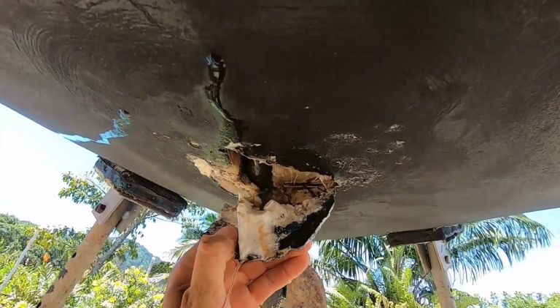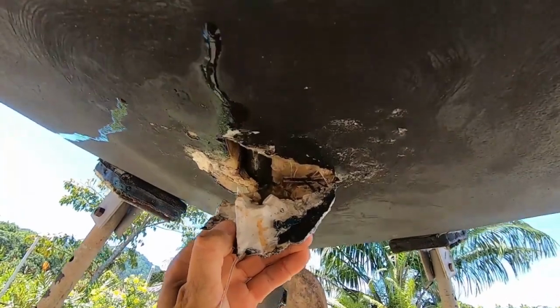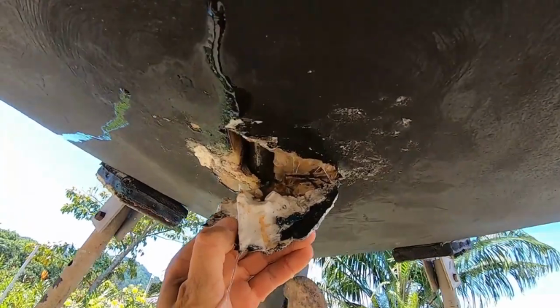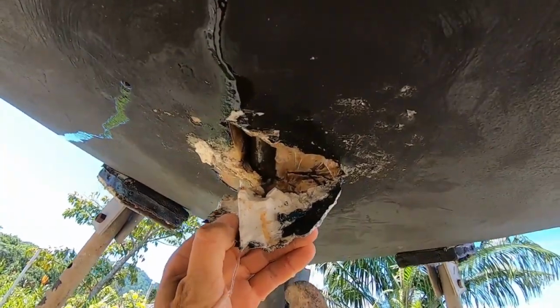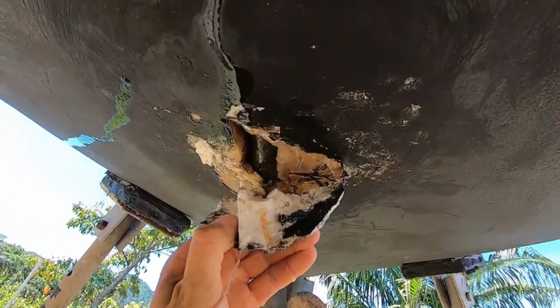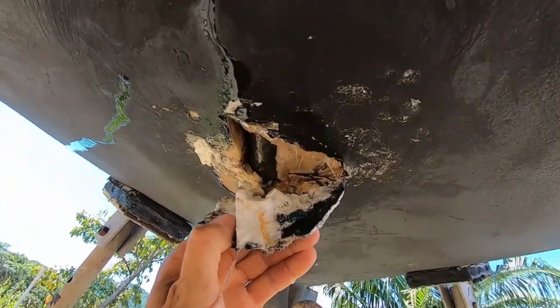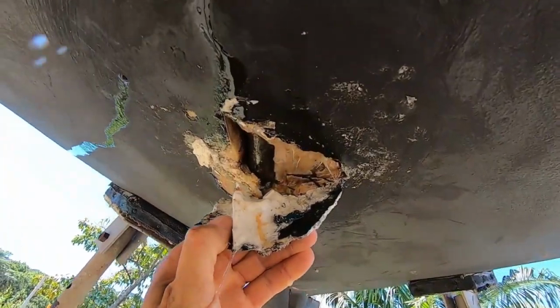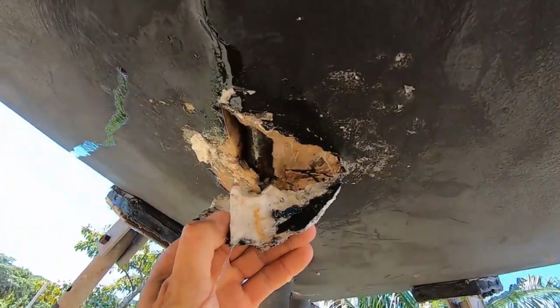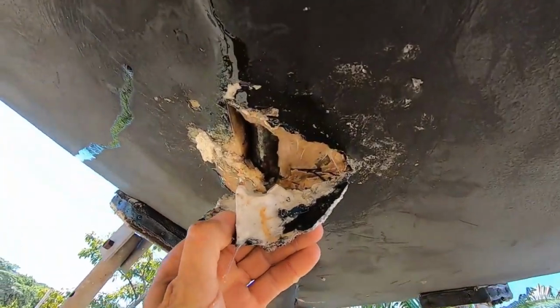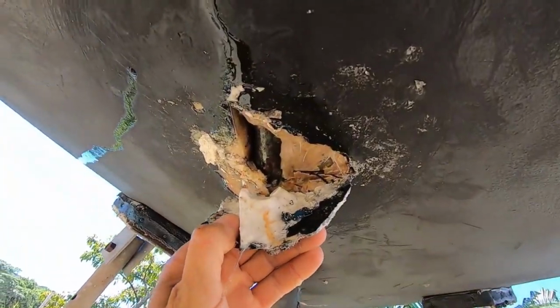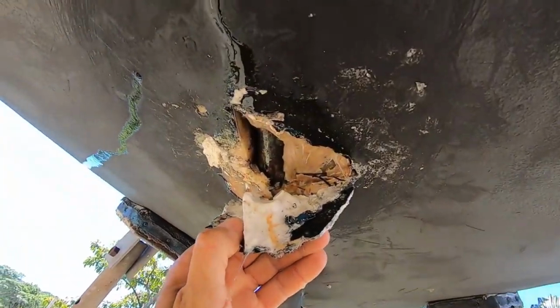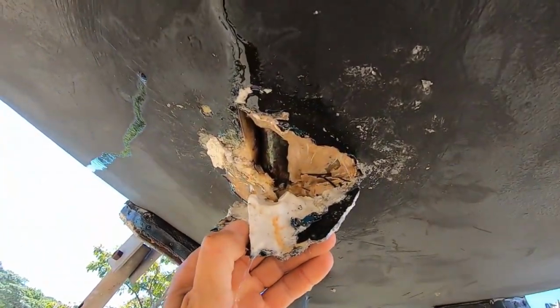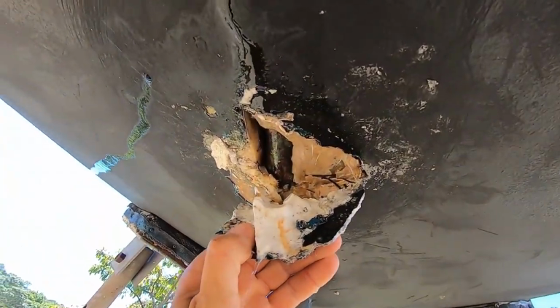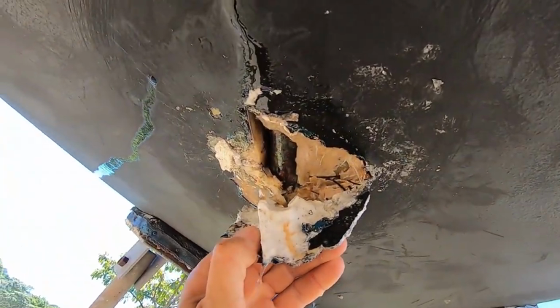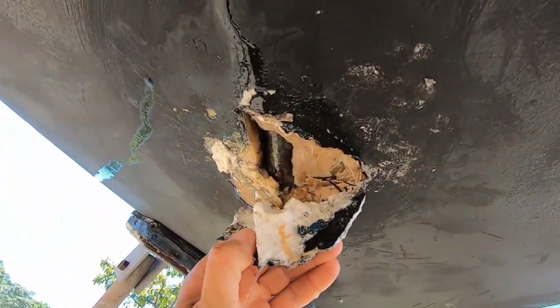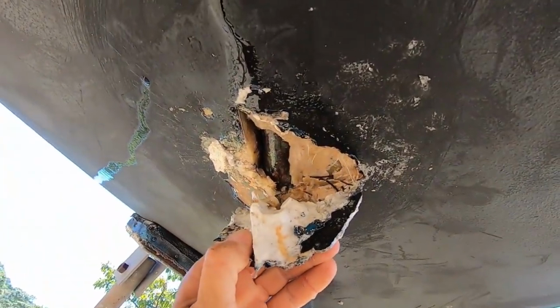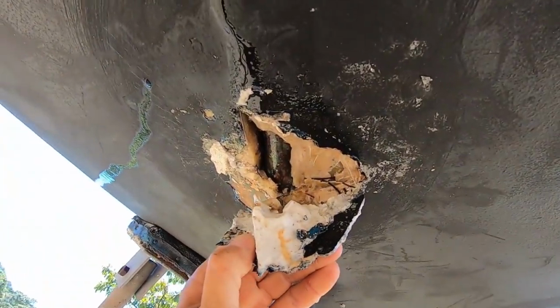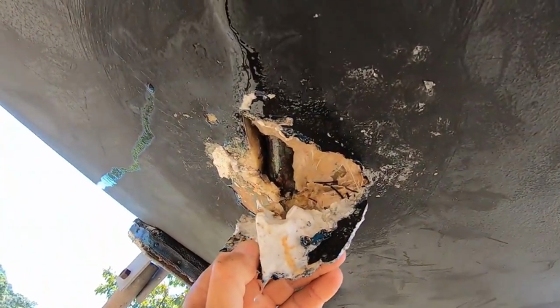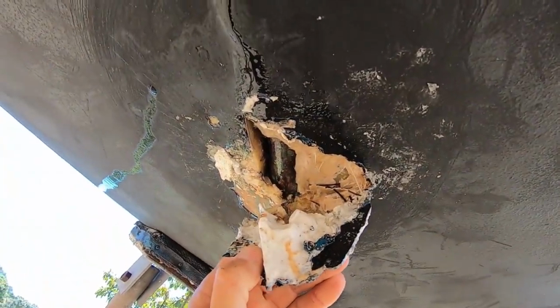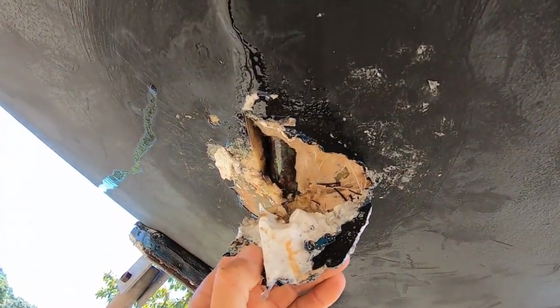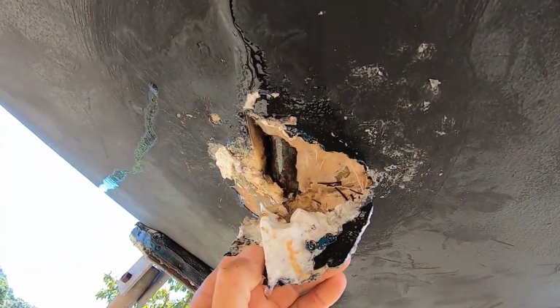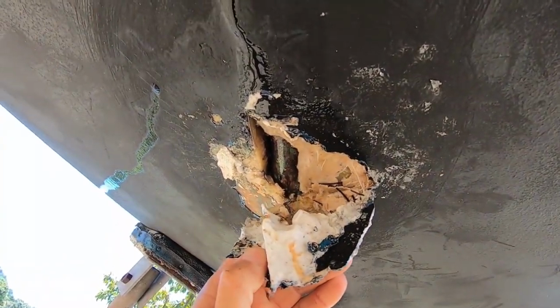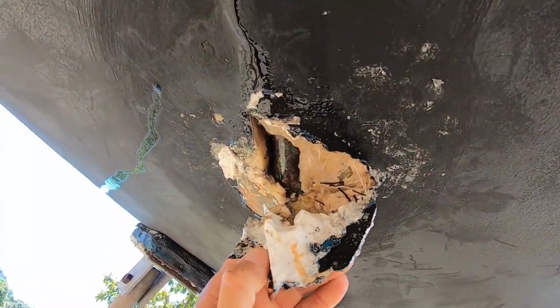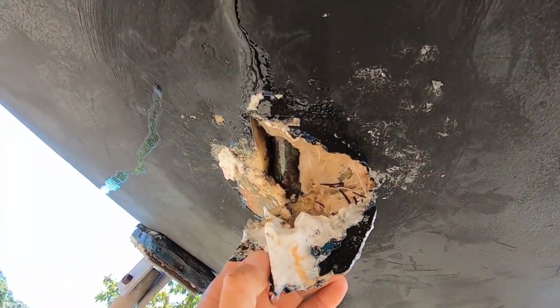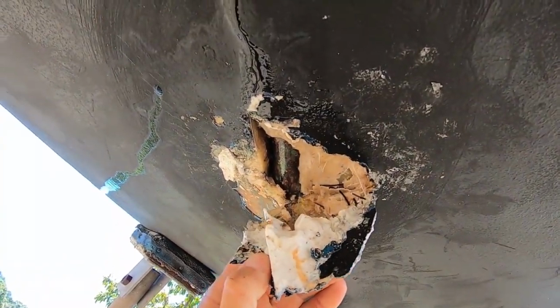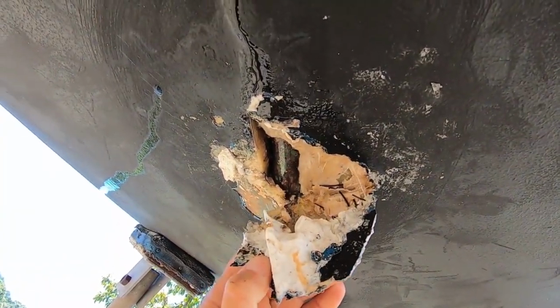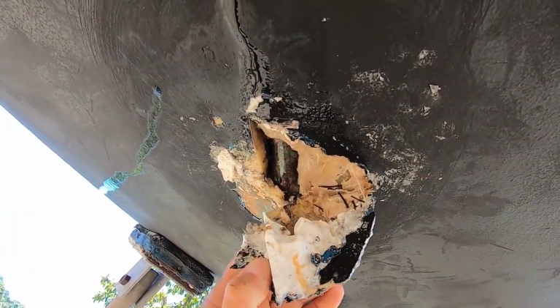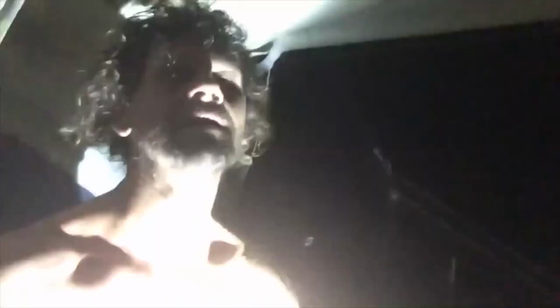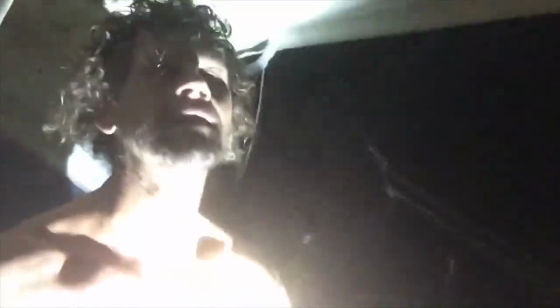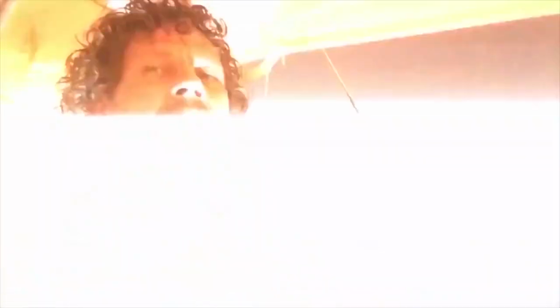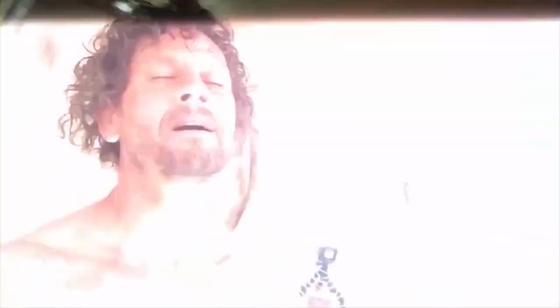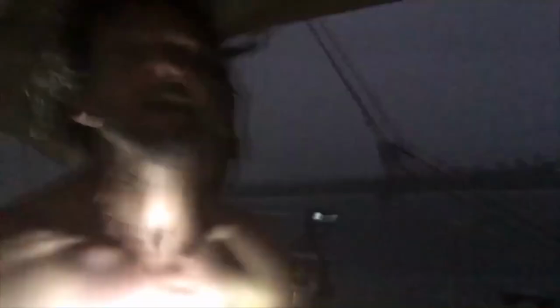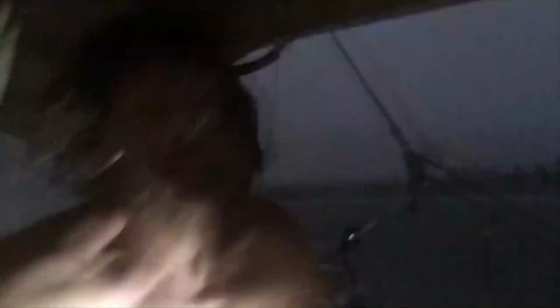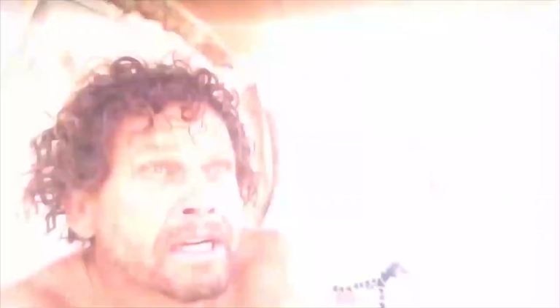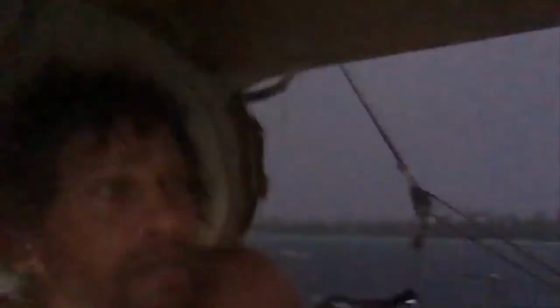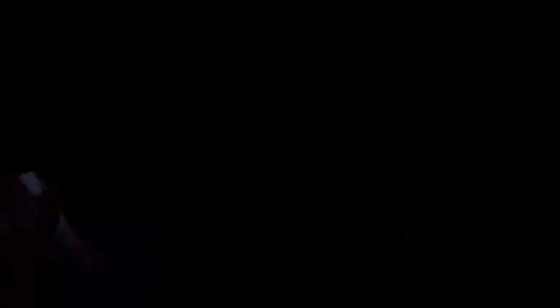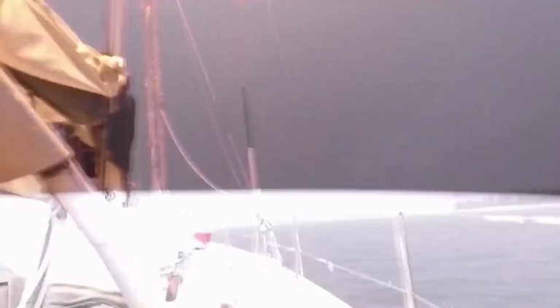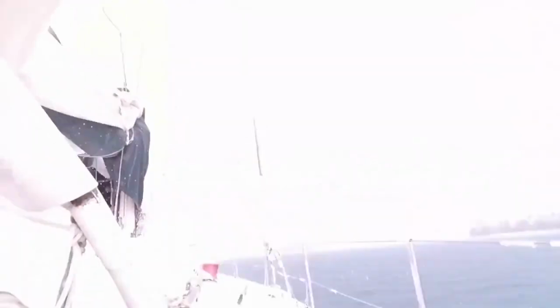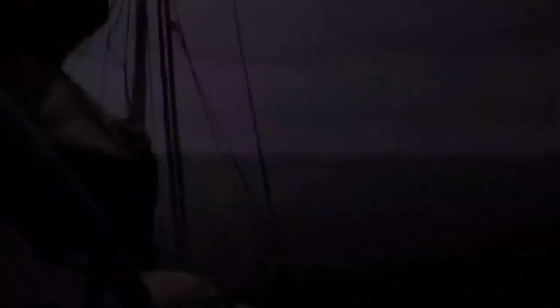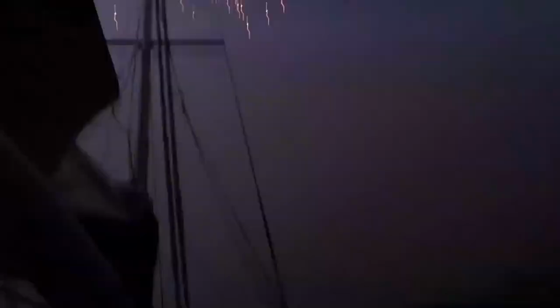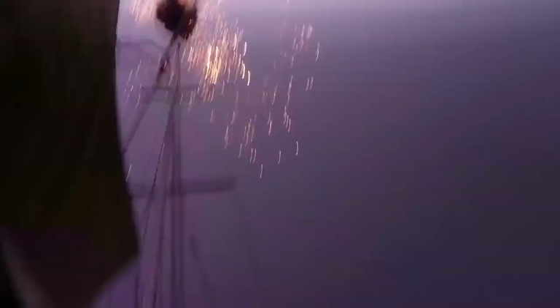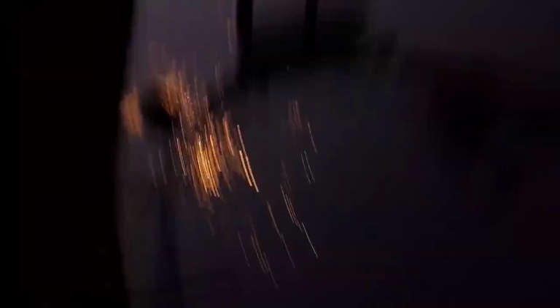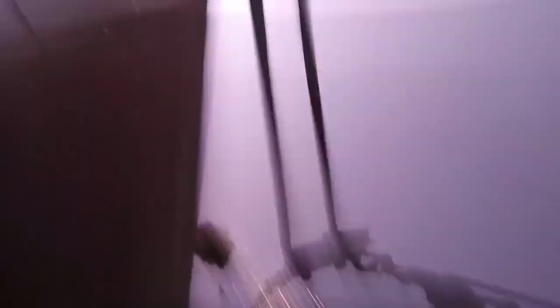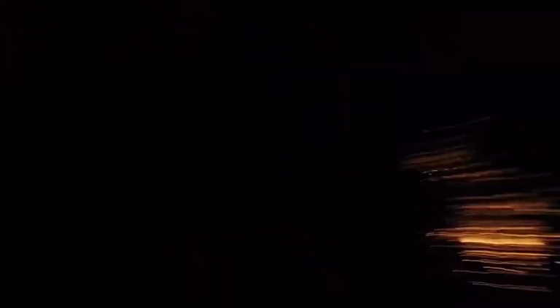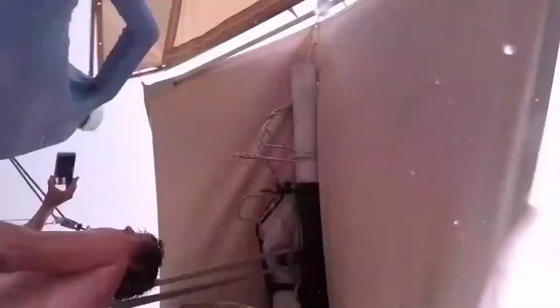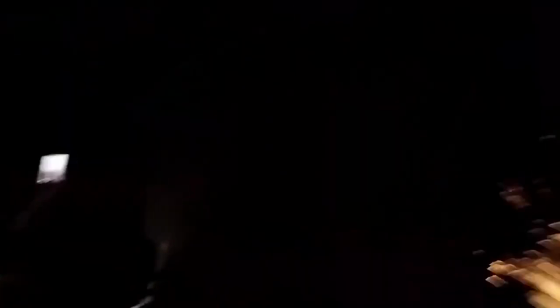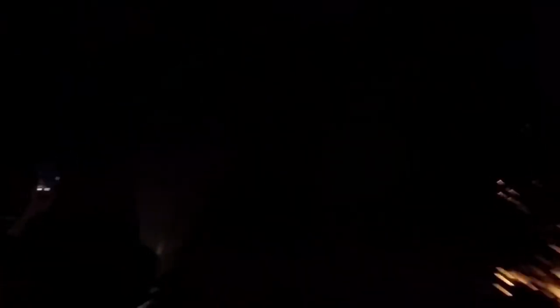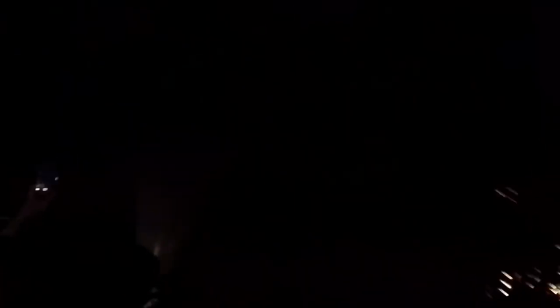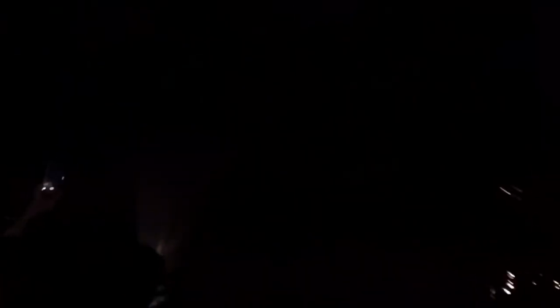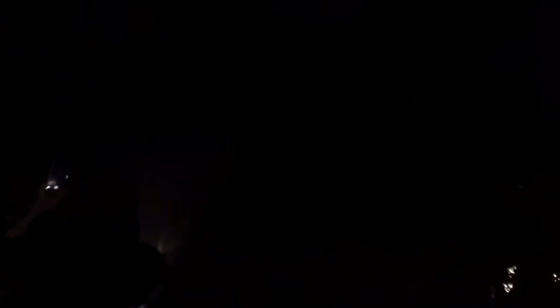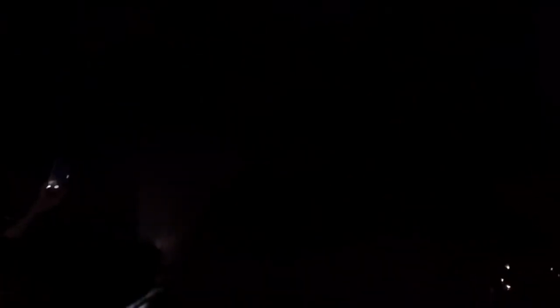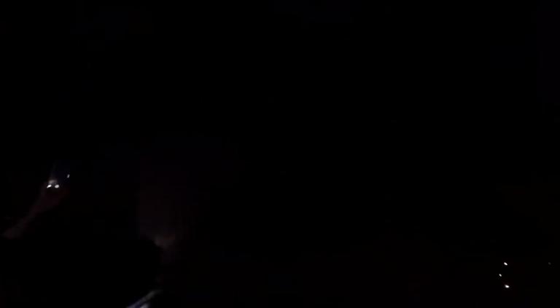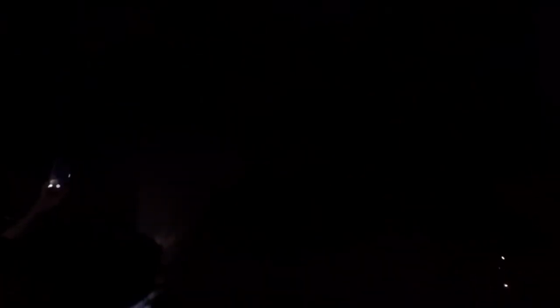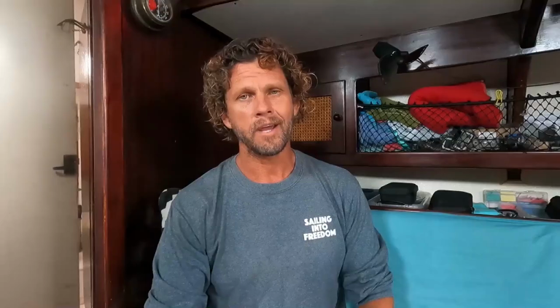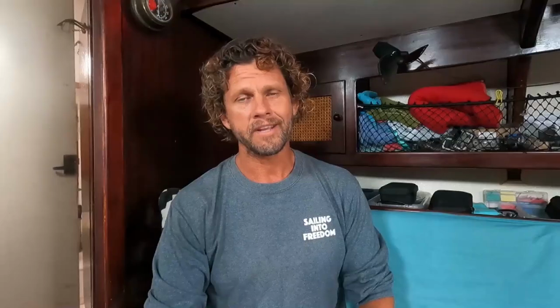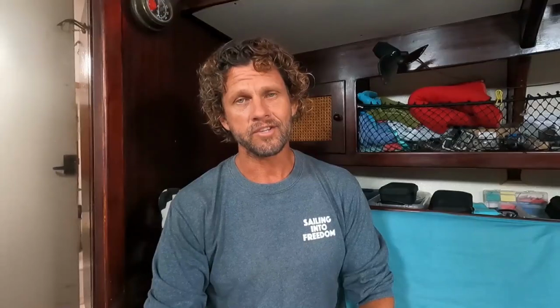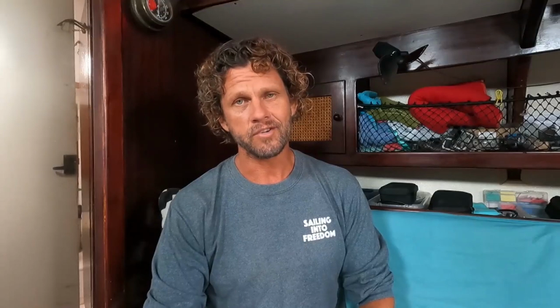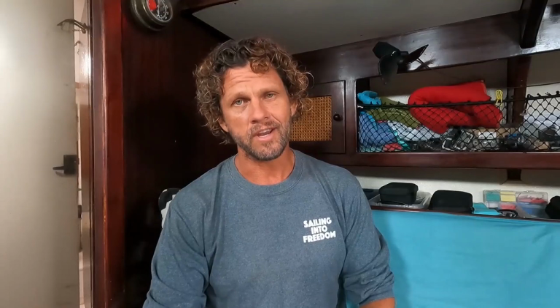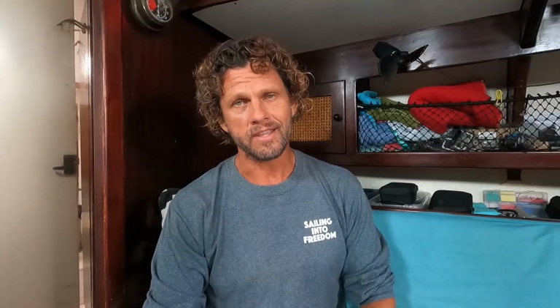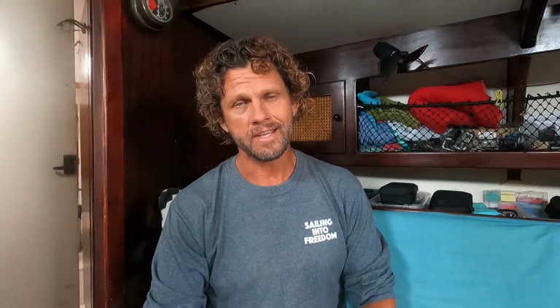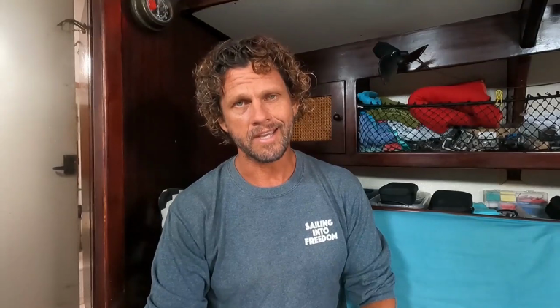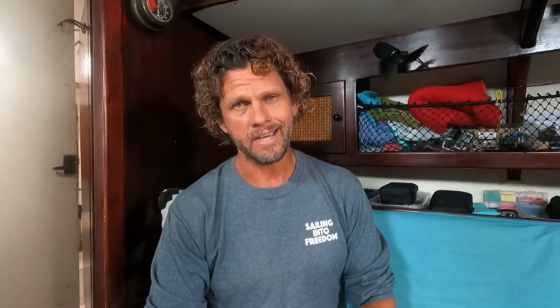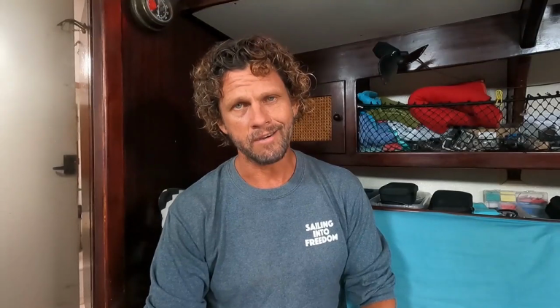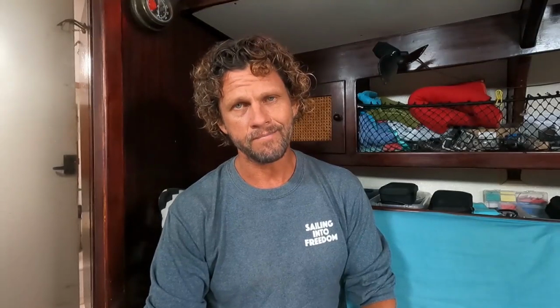How do you get a hole in the bottom of your boat that looks like this? Lightning strike, that's how.